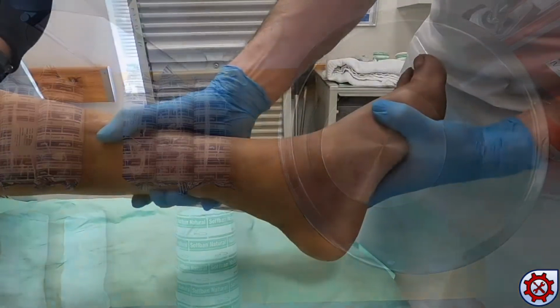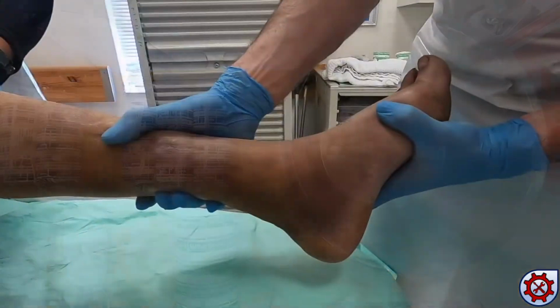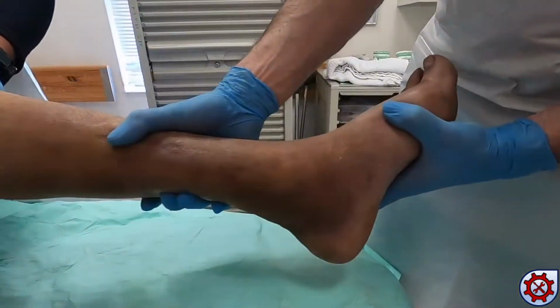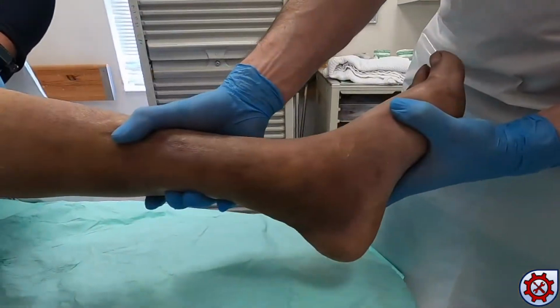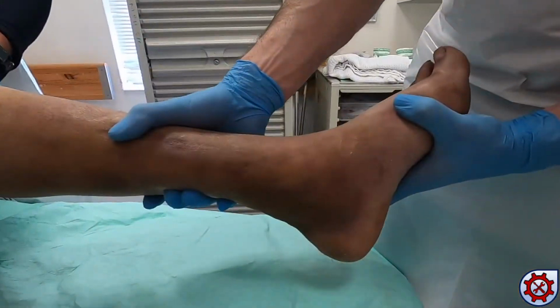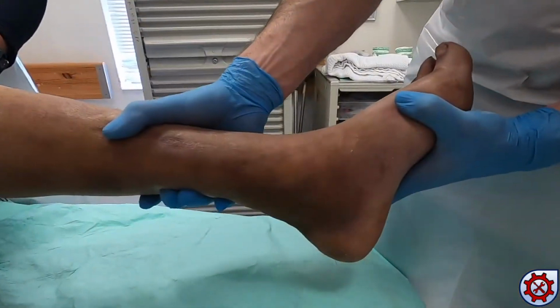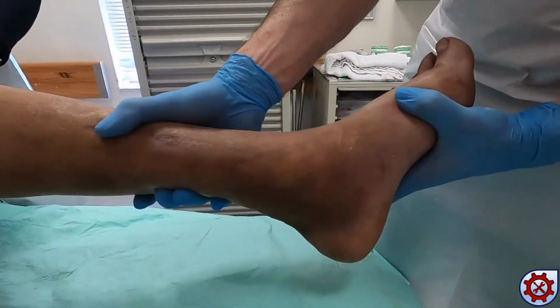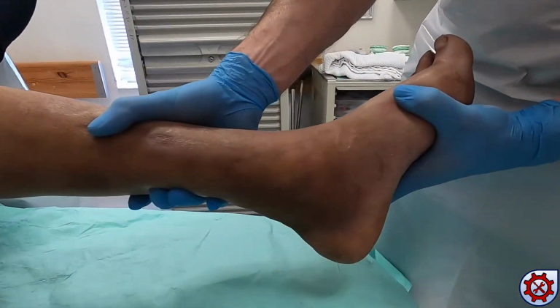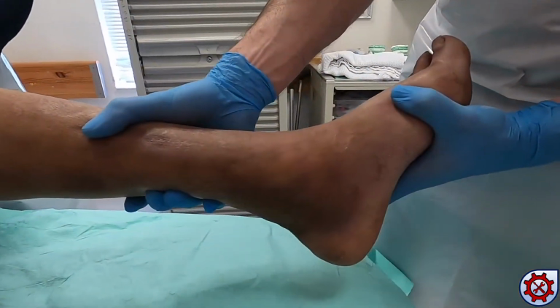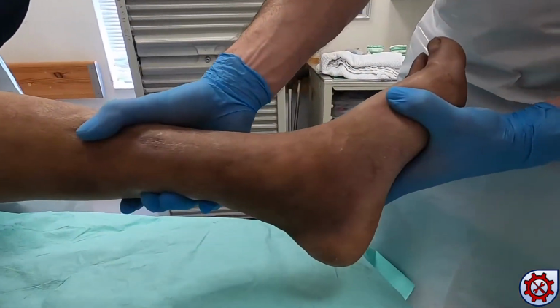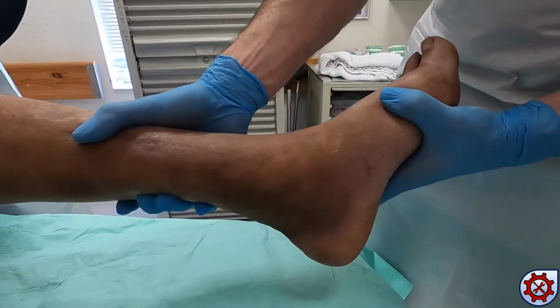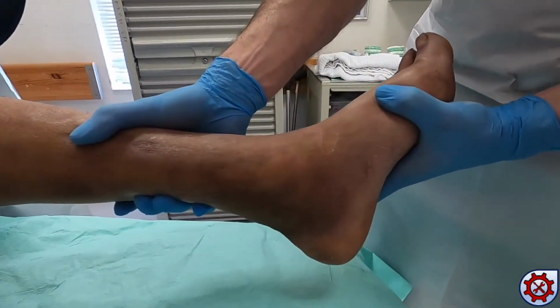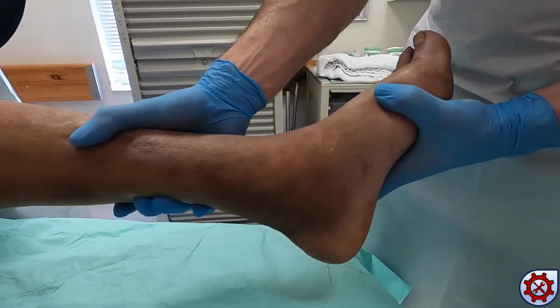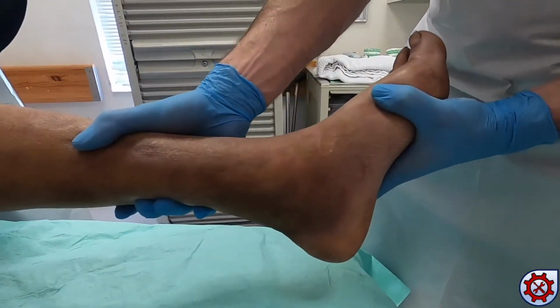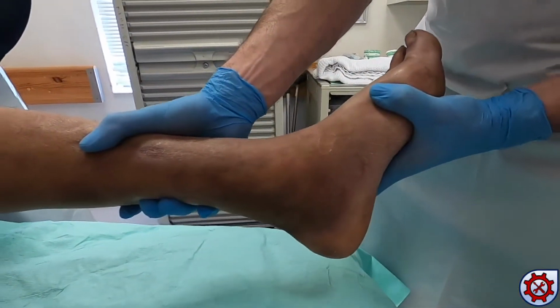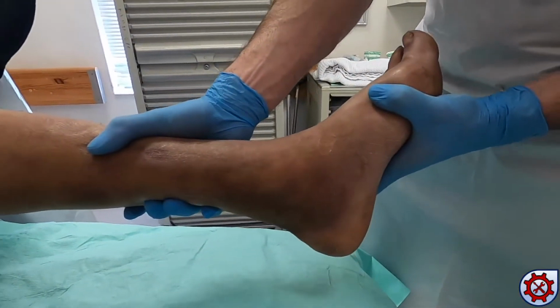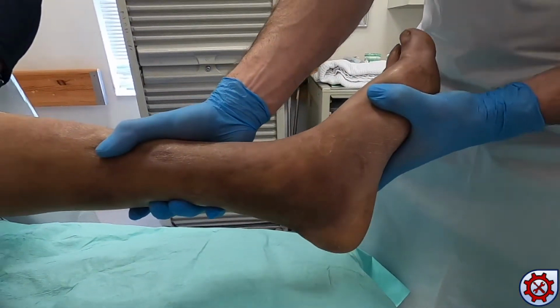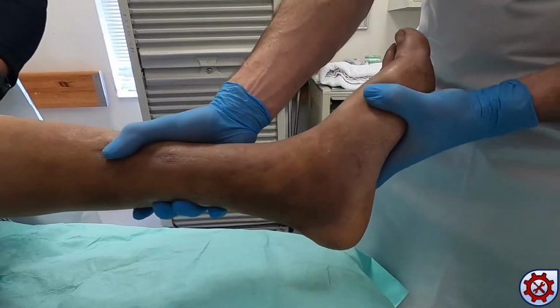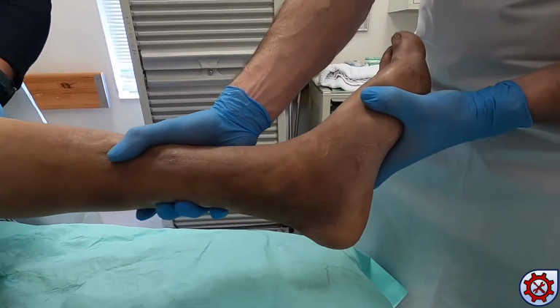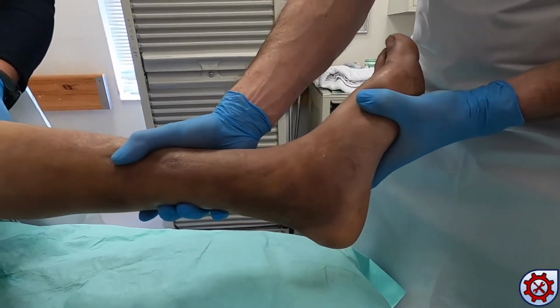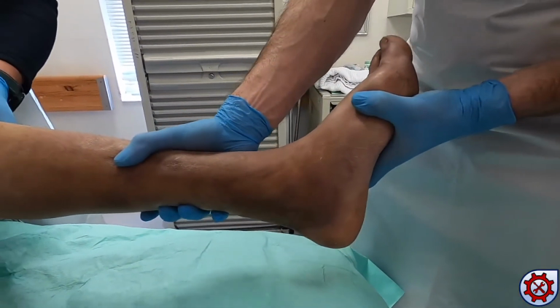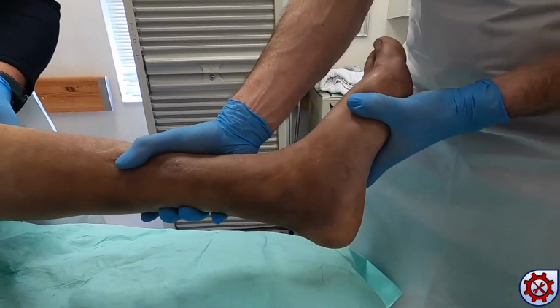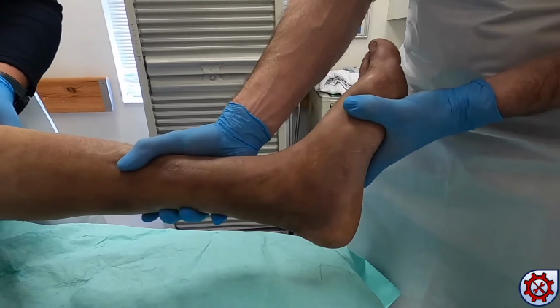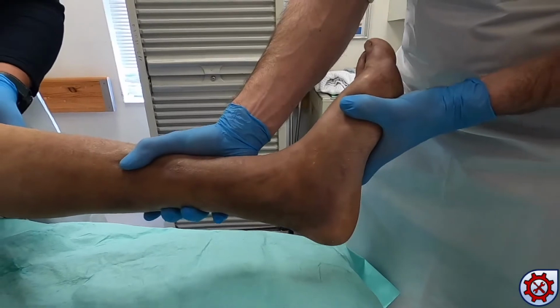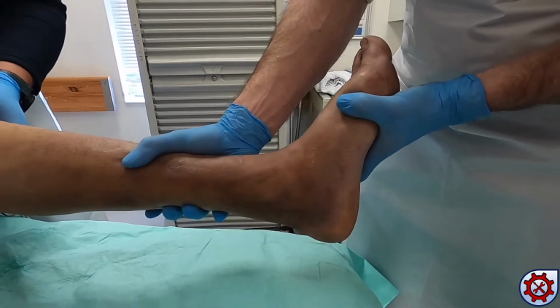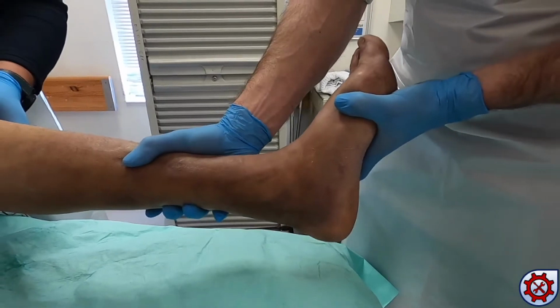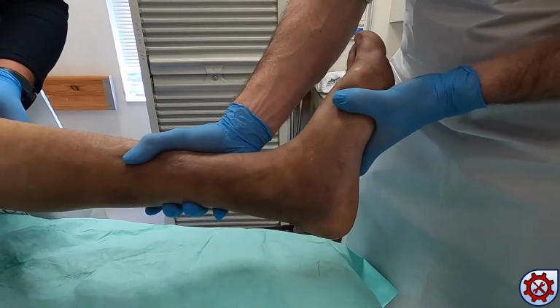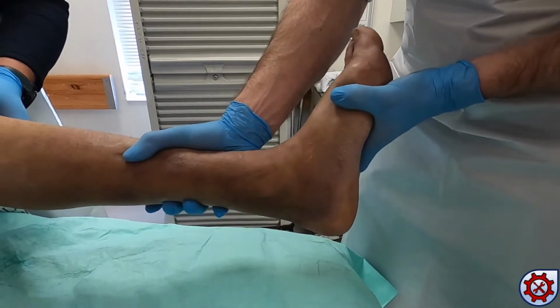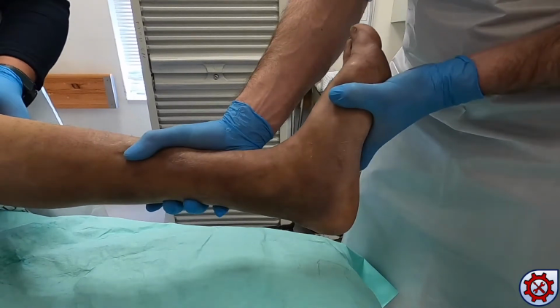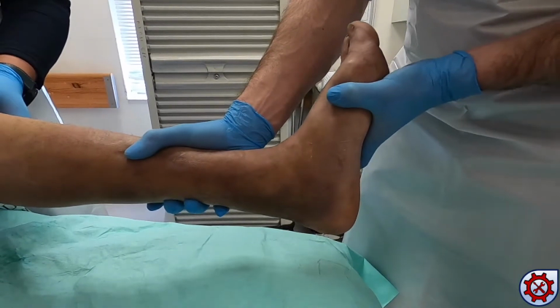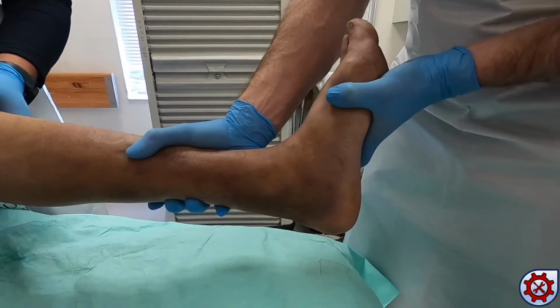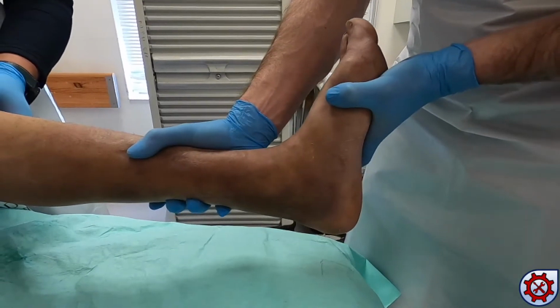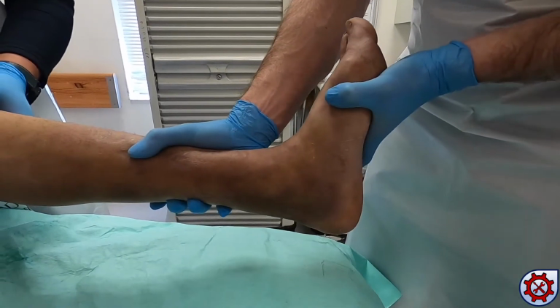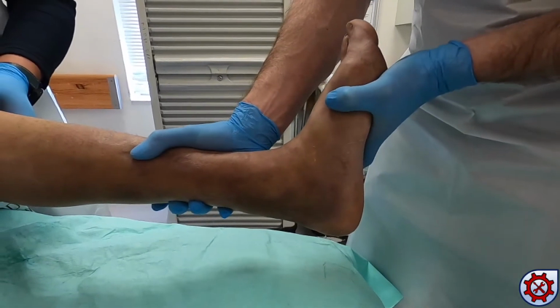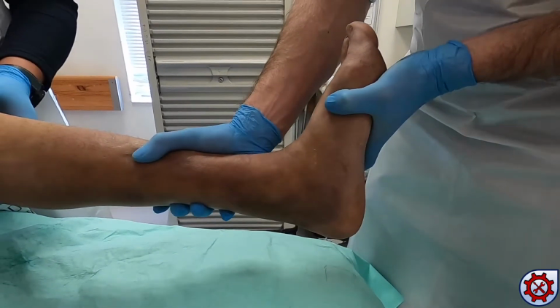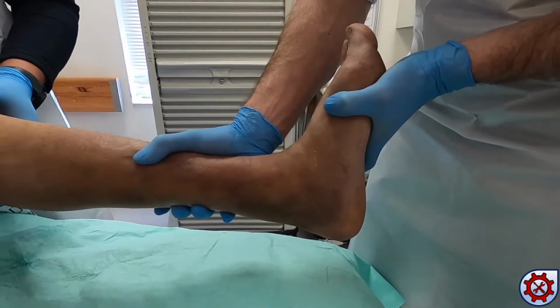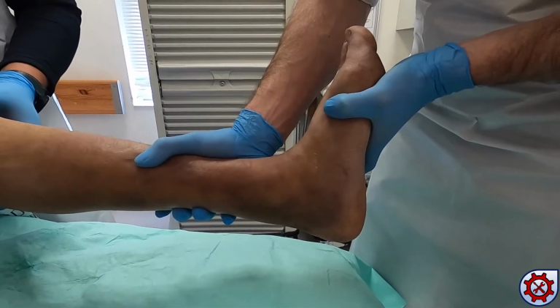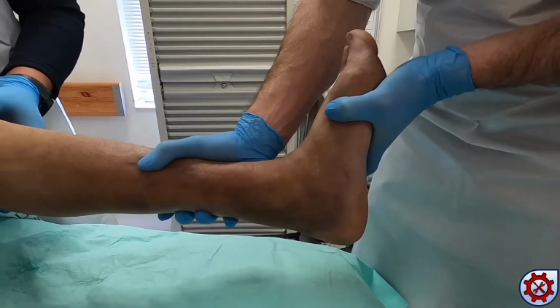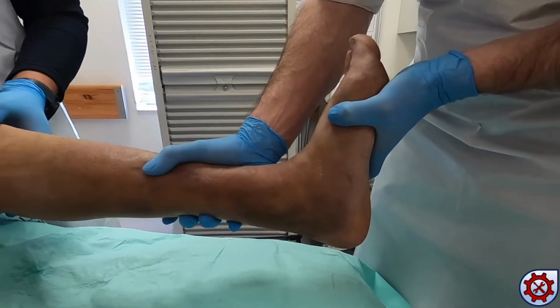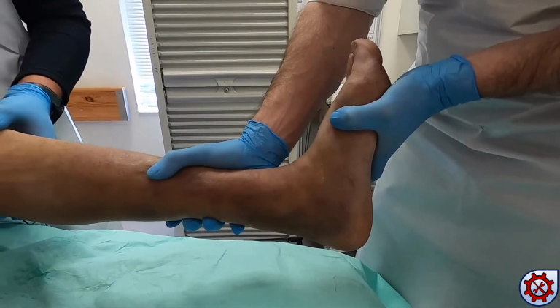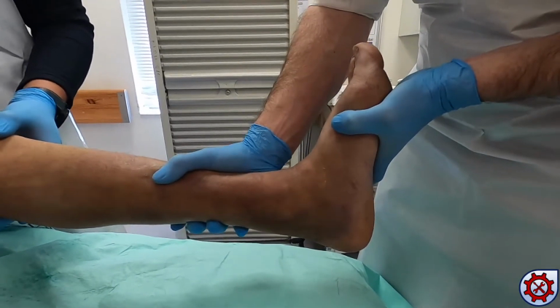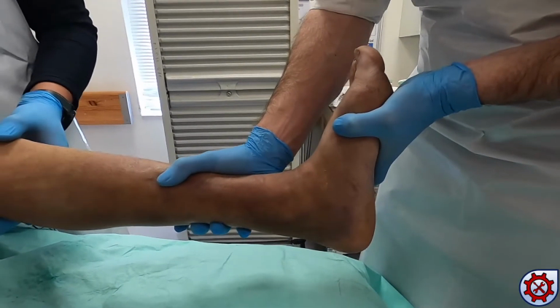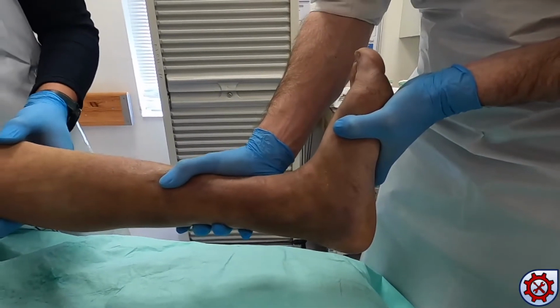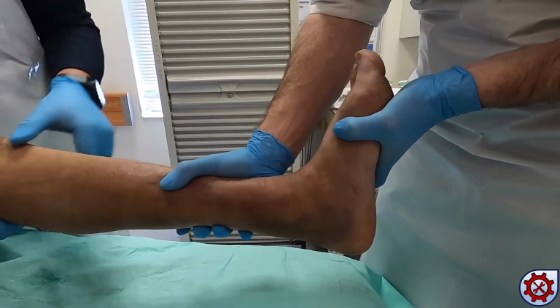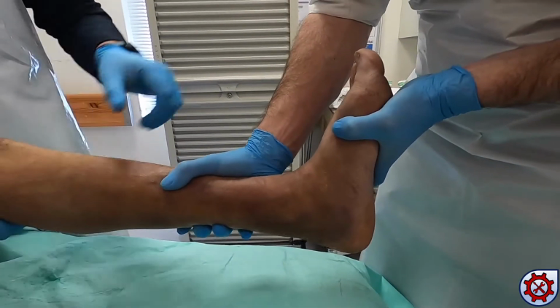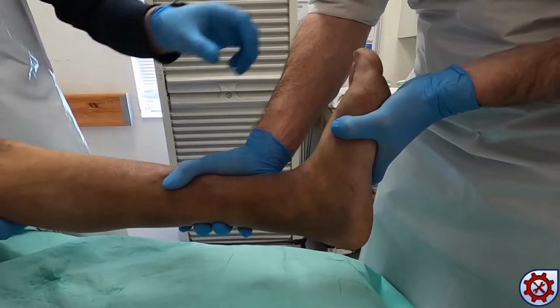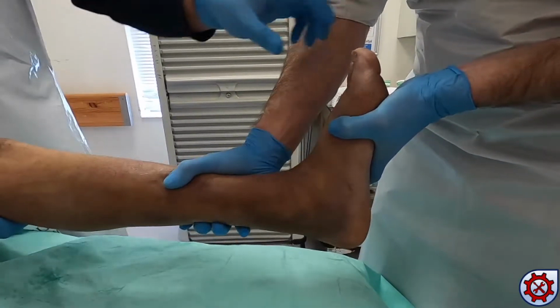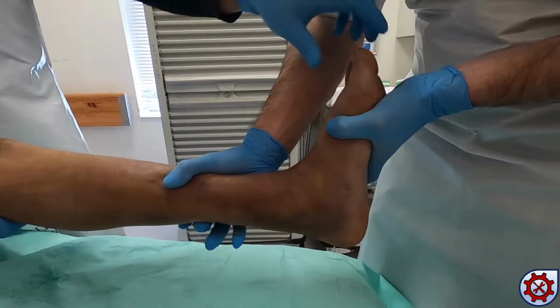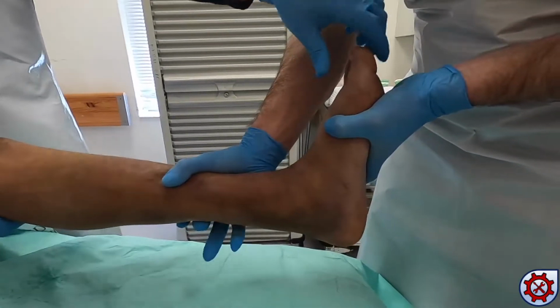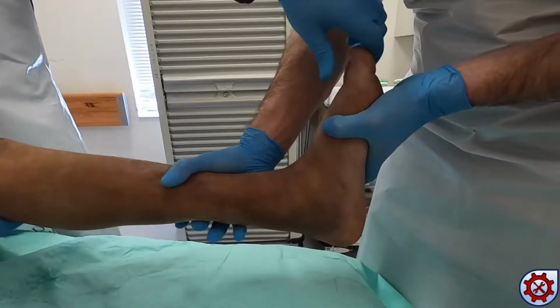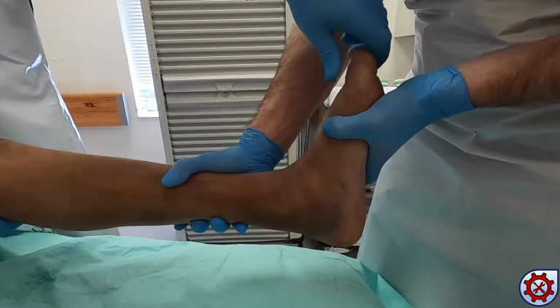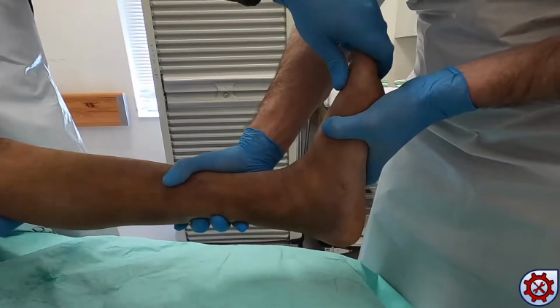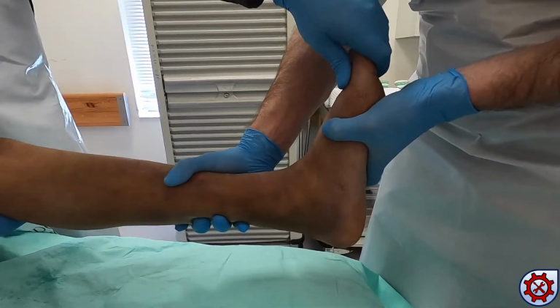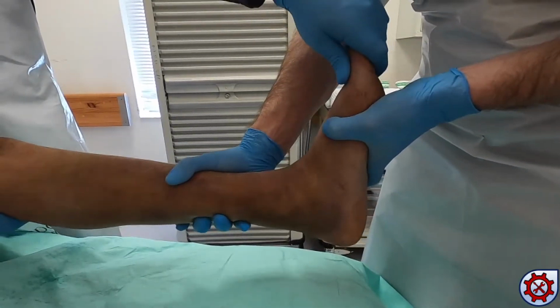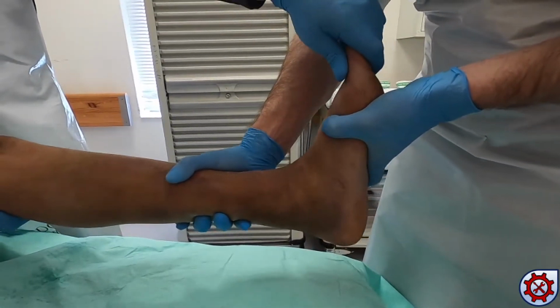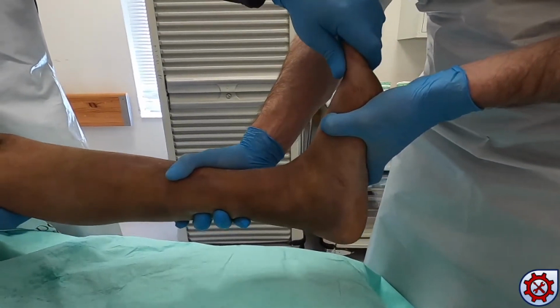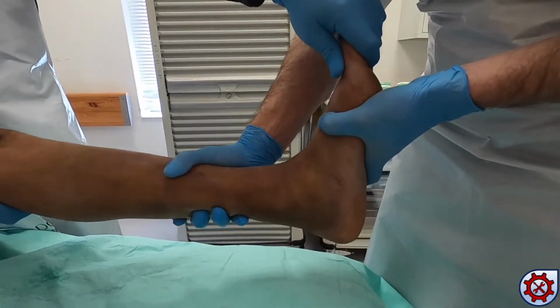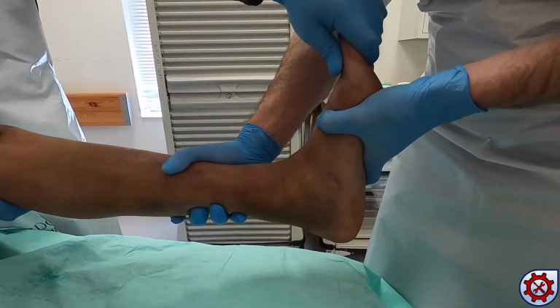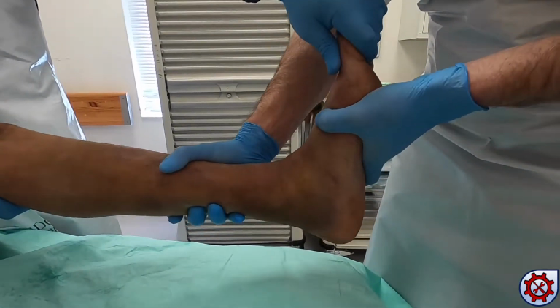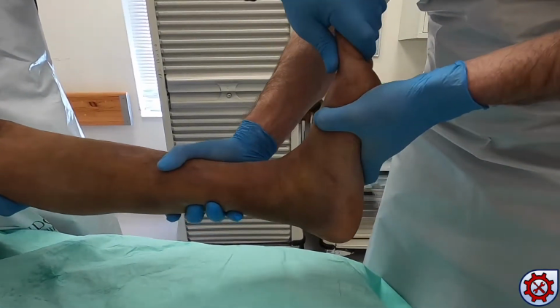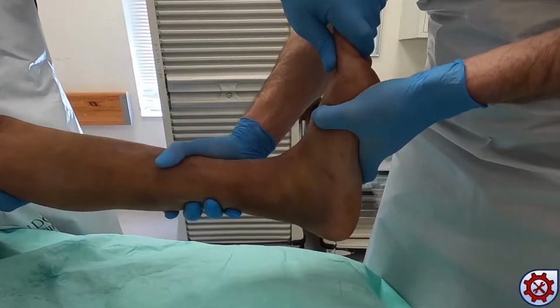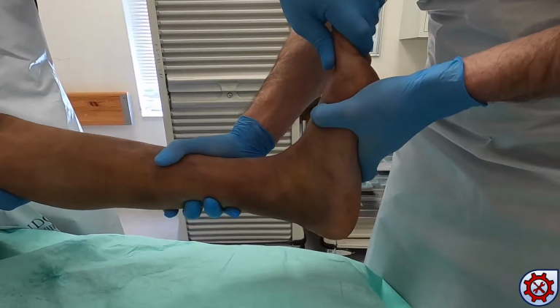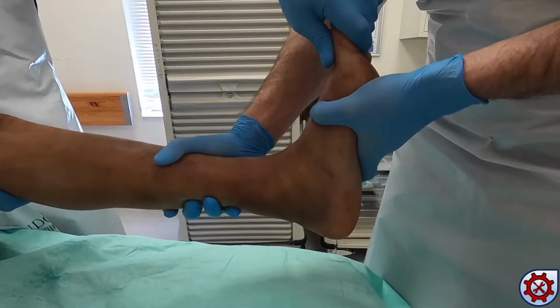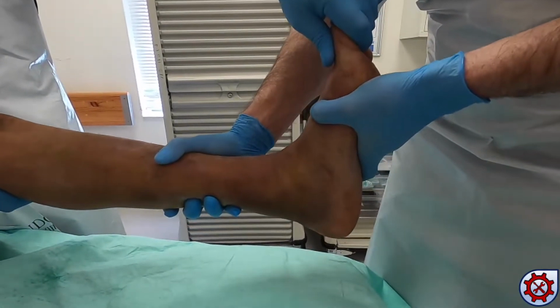Whilst maintaining traction, the ankle is held in dorsiflexion to reduce posterior subluxation of the ankle.